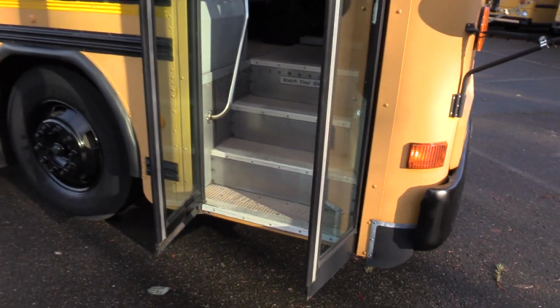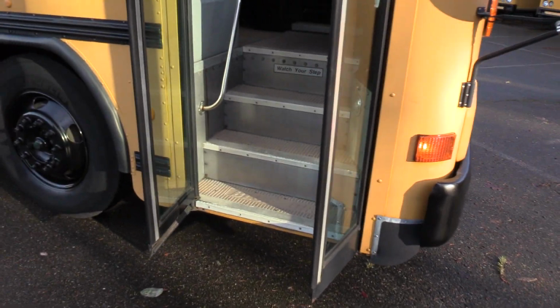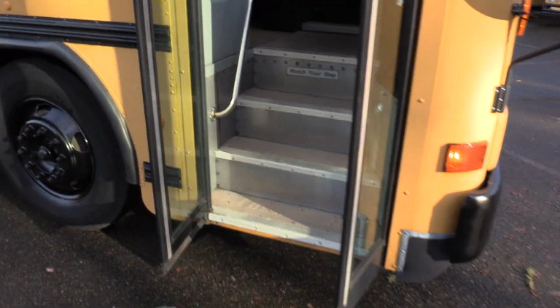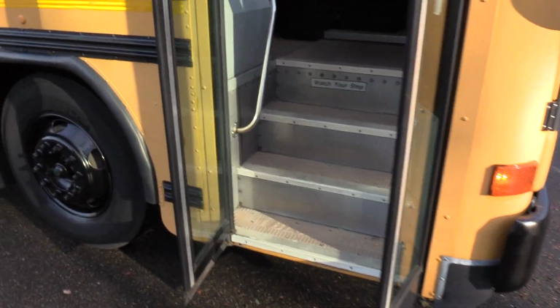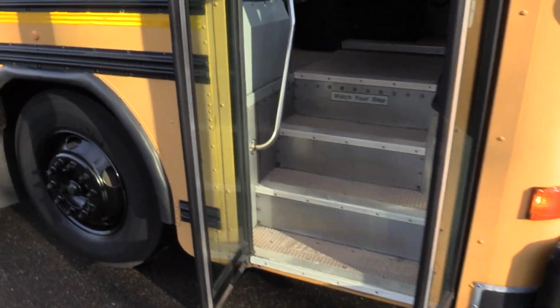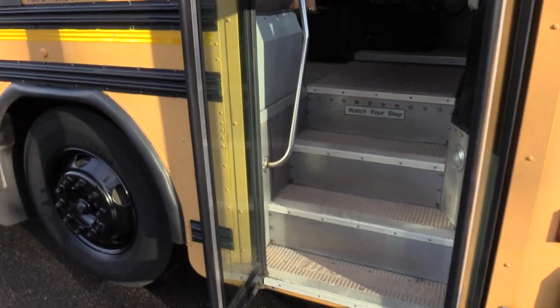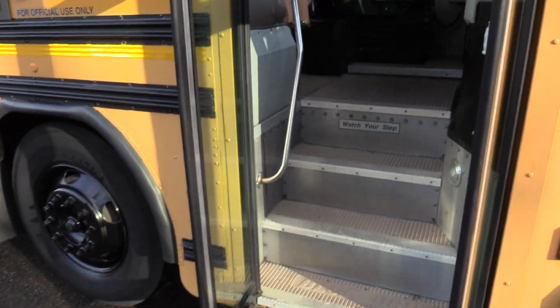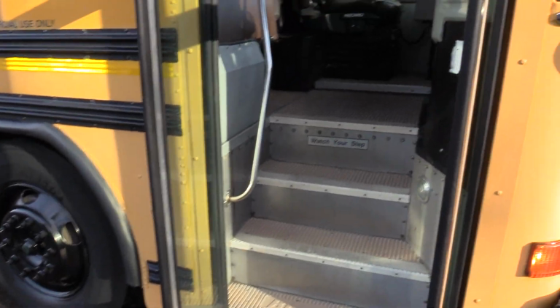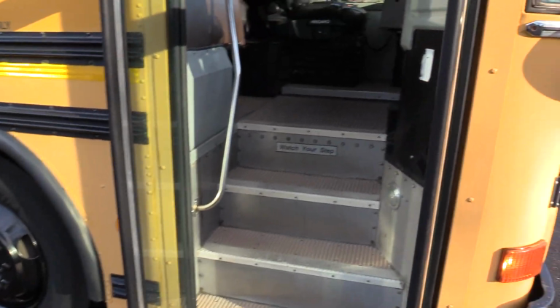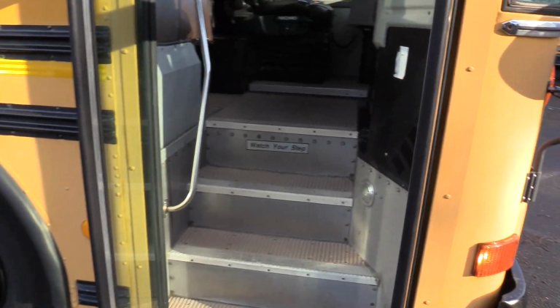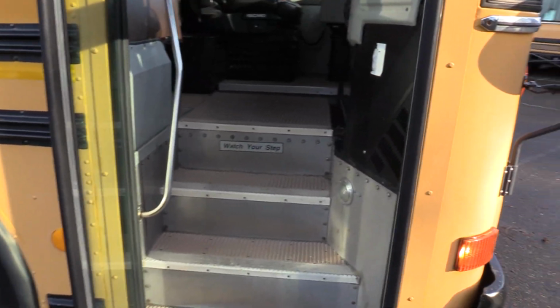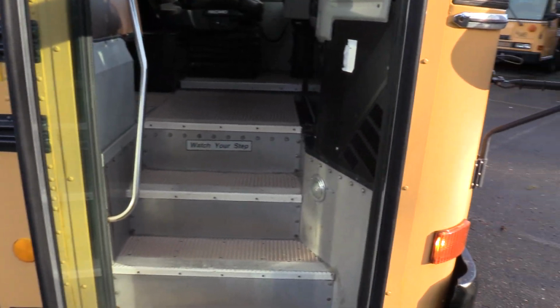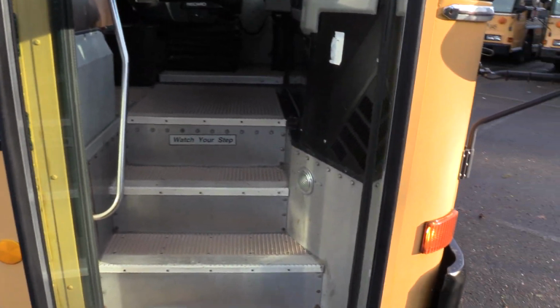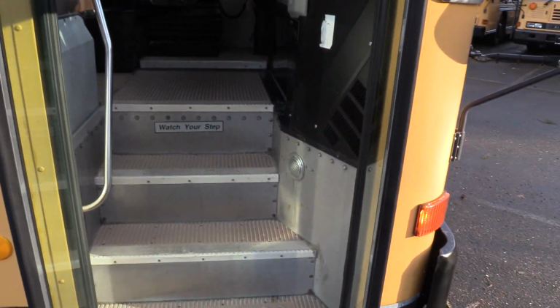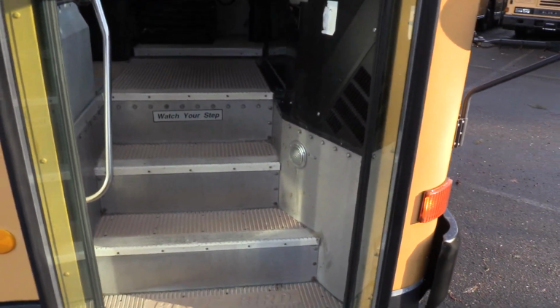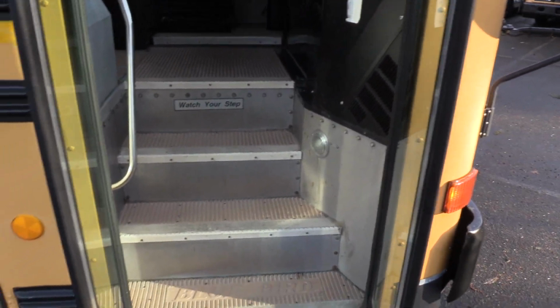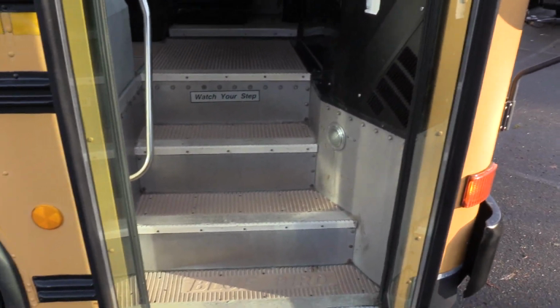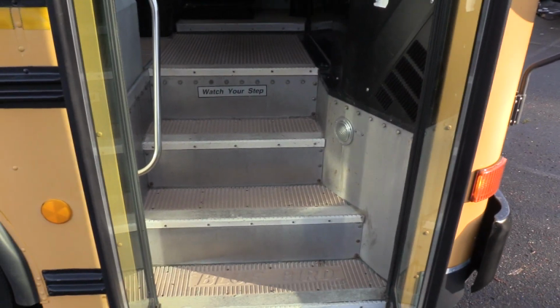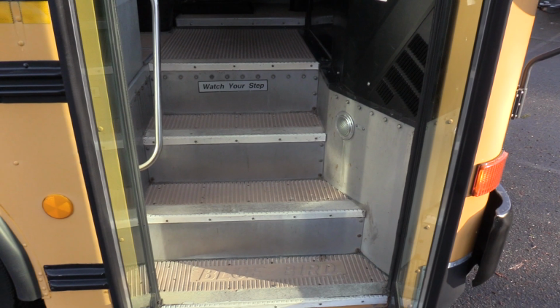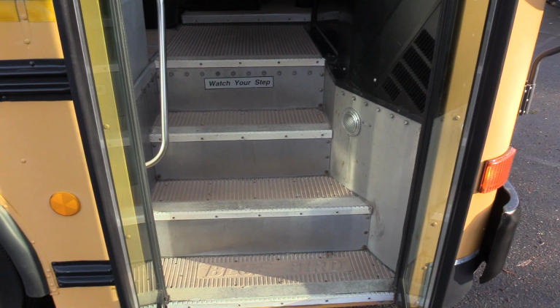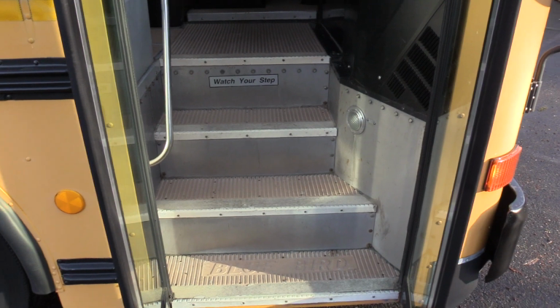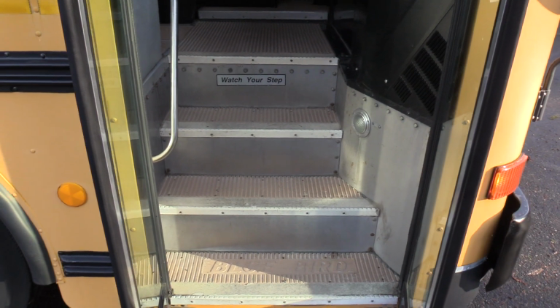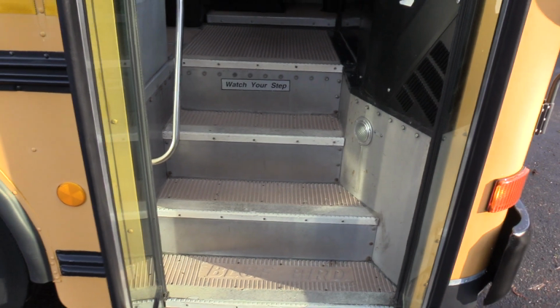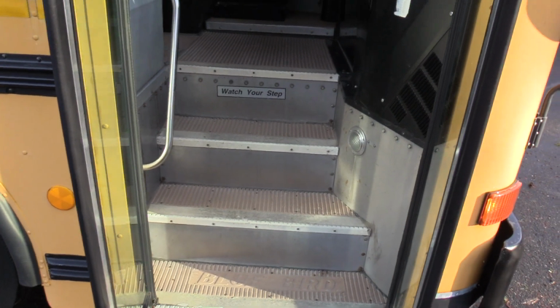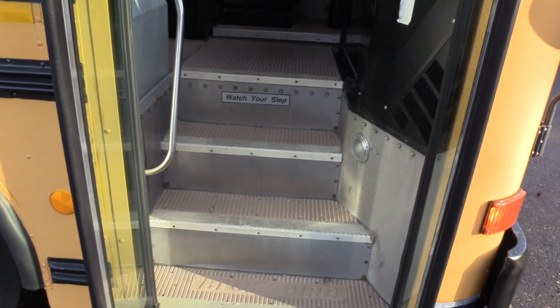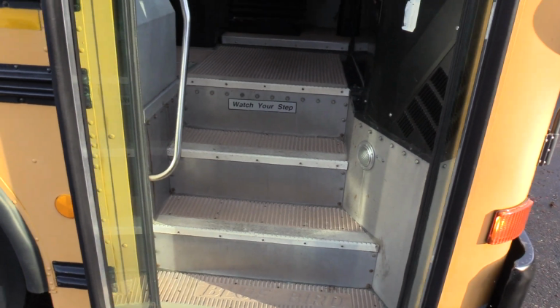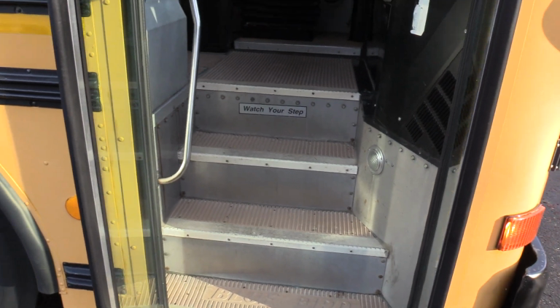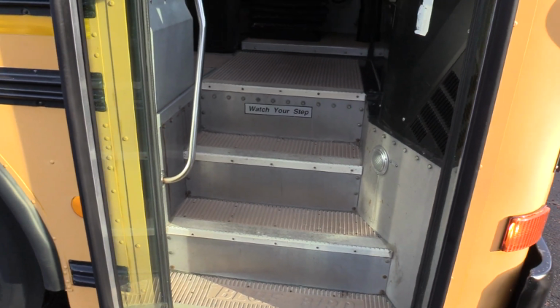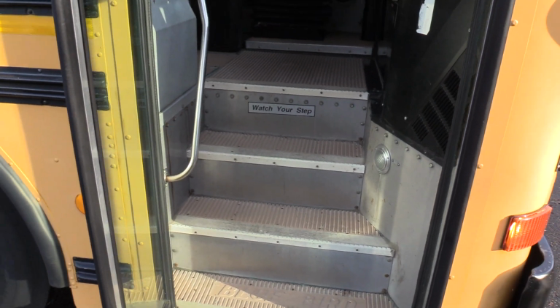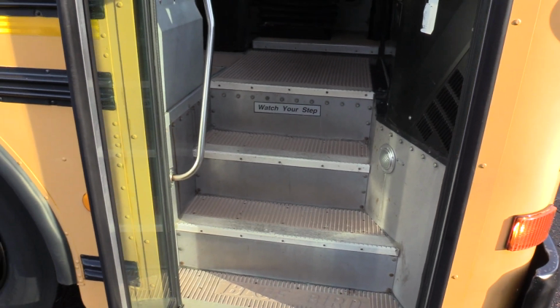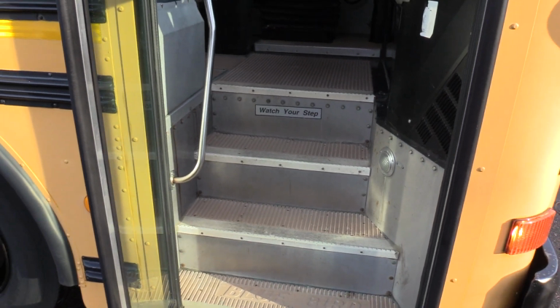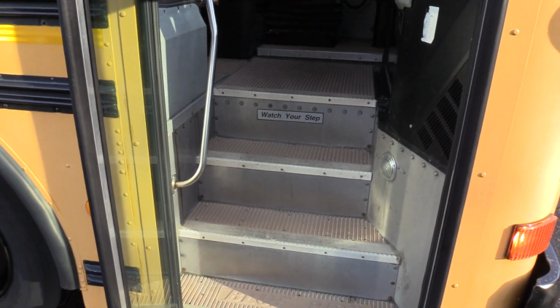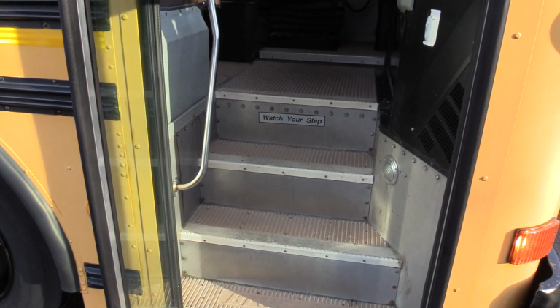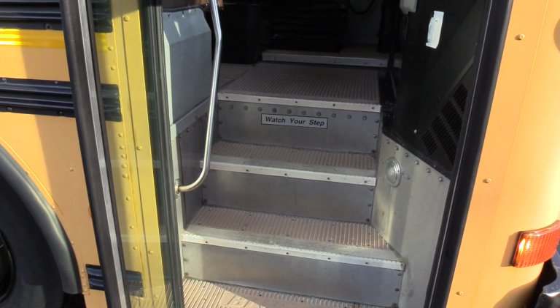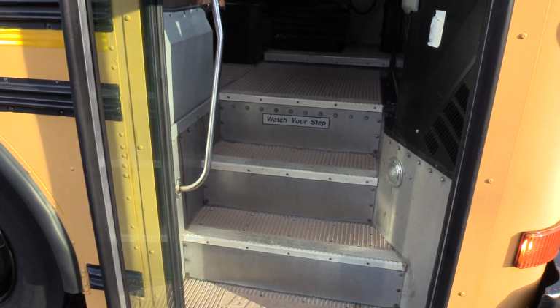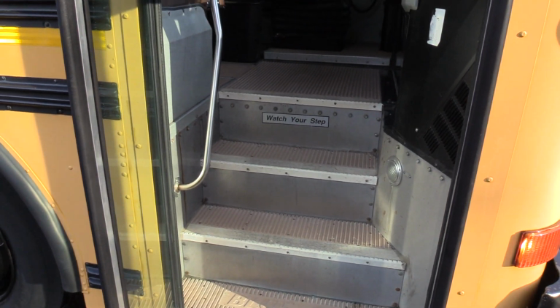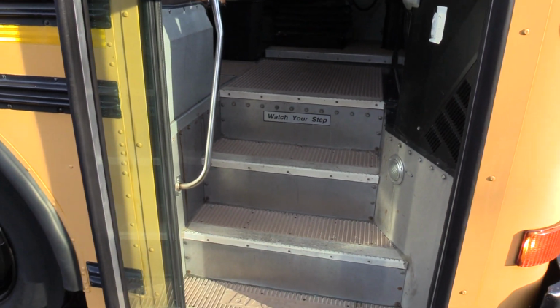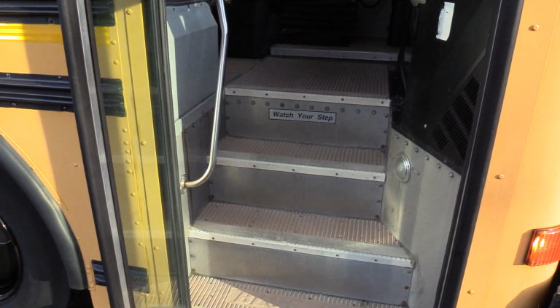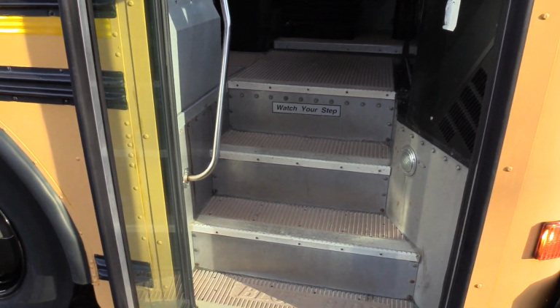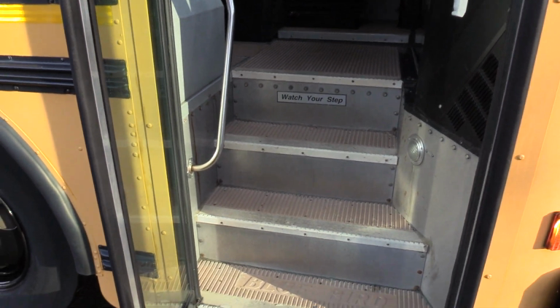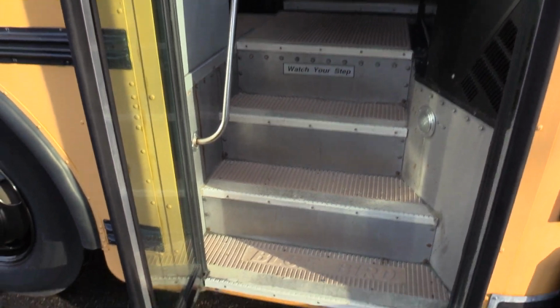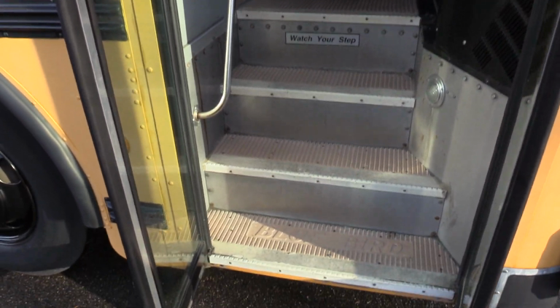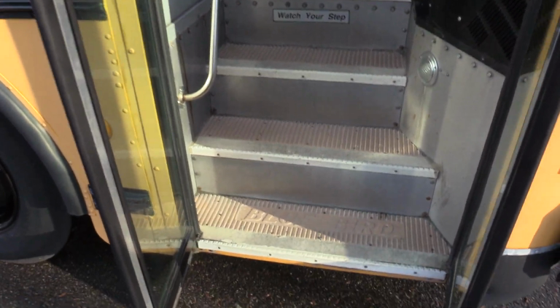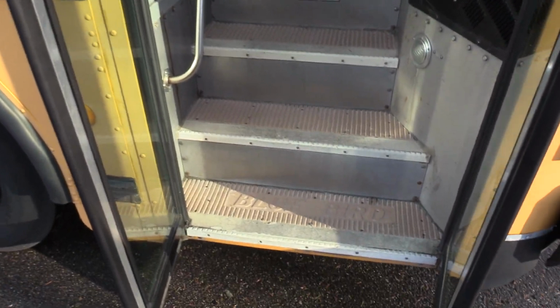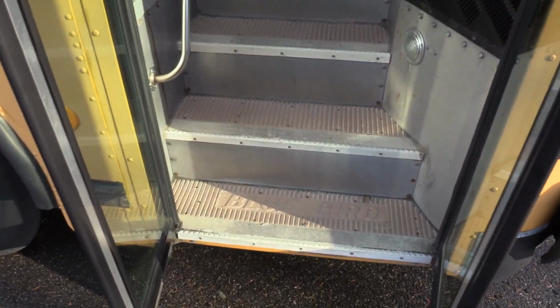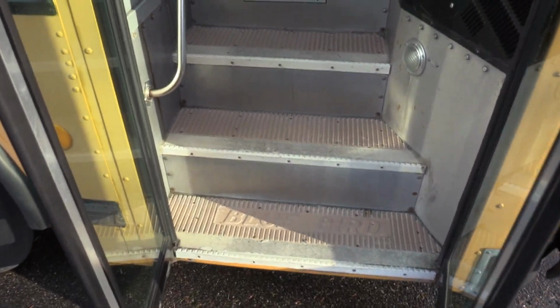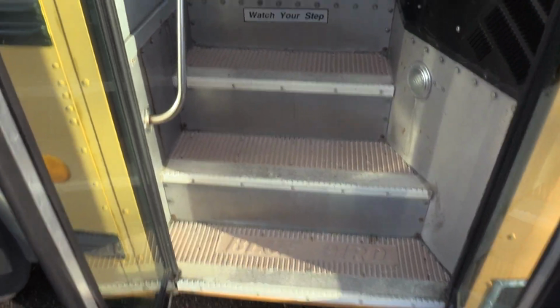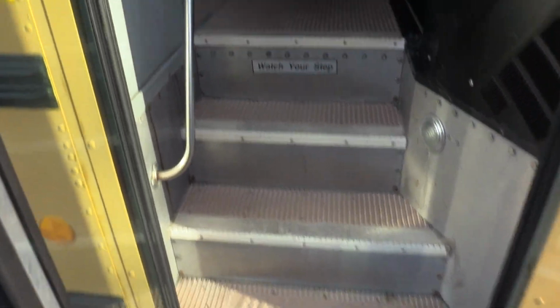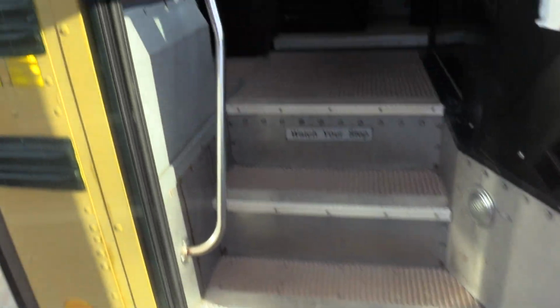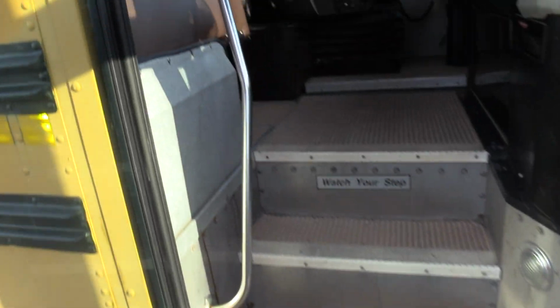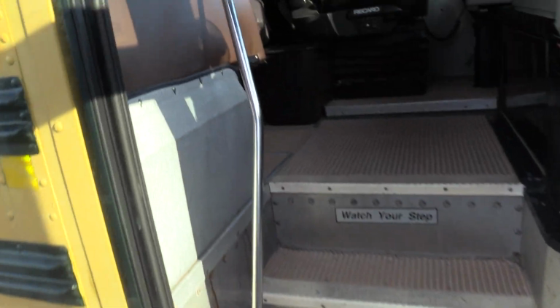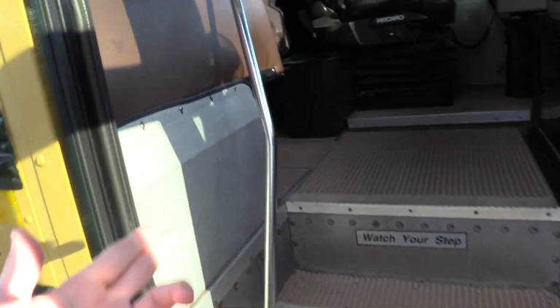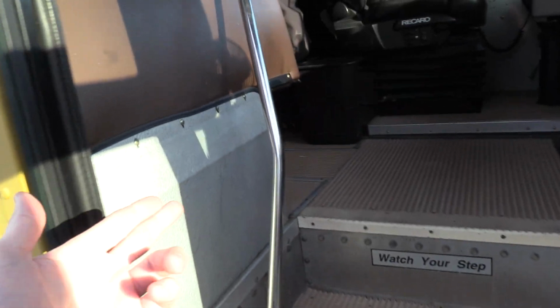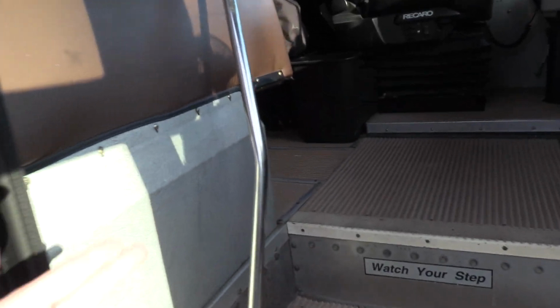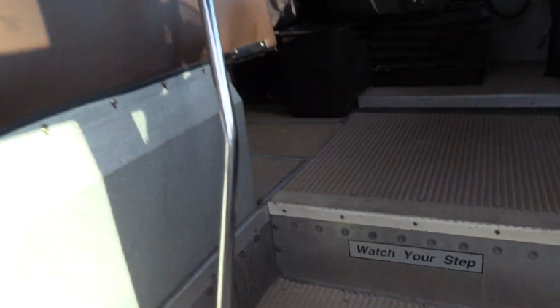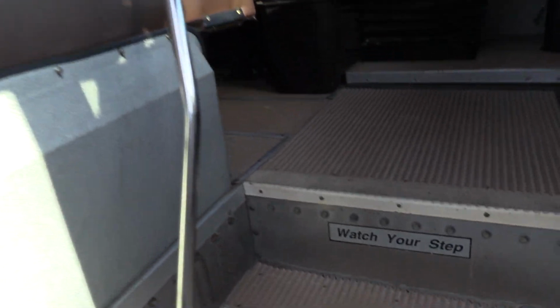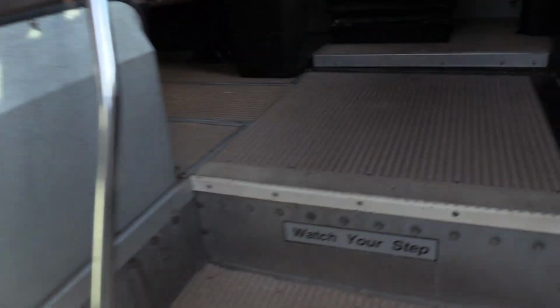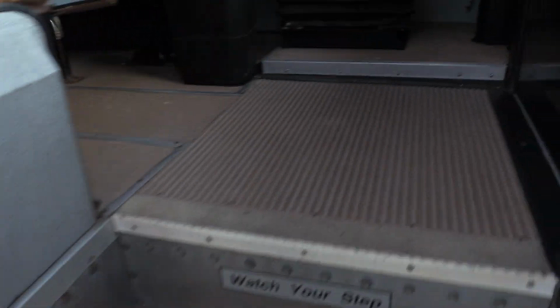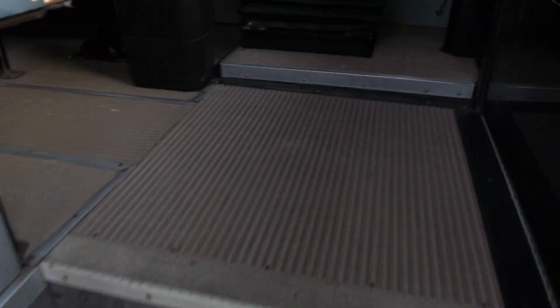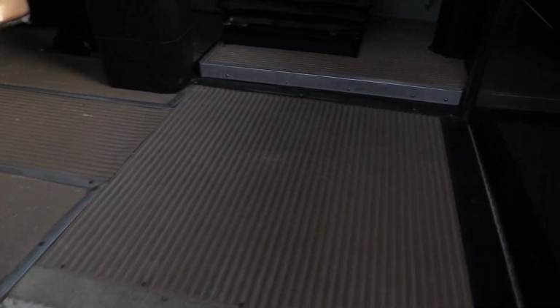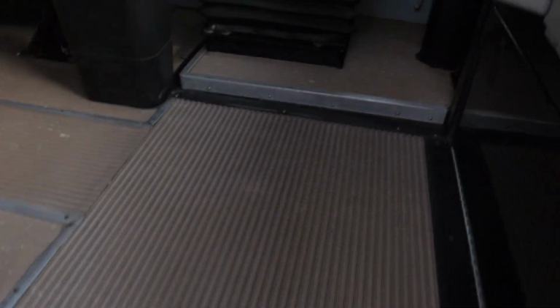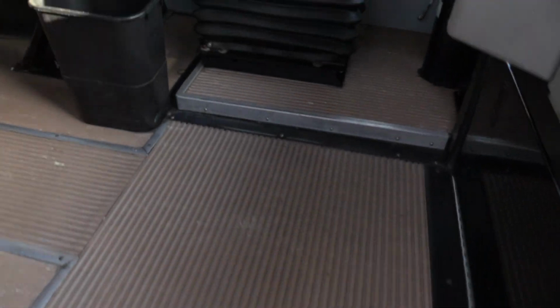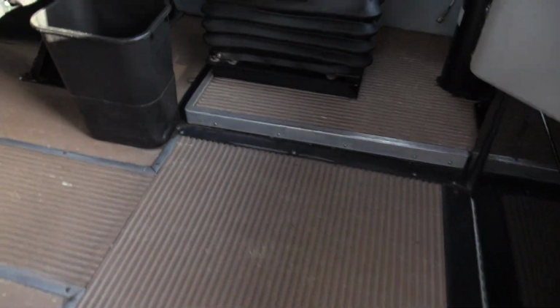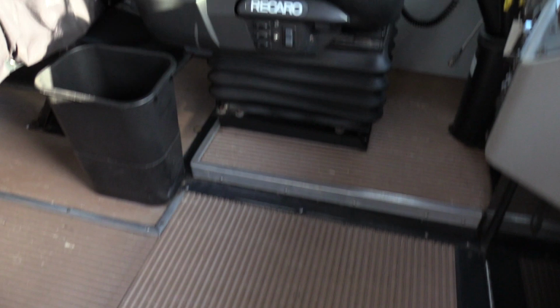Coming on inside, we have an air-operated bi-fold passenger entry door, brown ribbed aisle way, step away, white step nosing, and a grab rail coming on in.